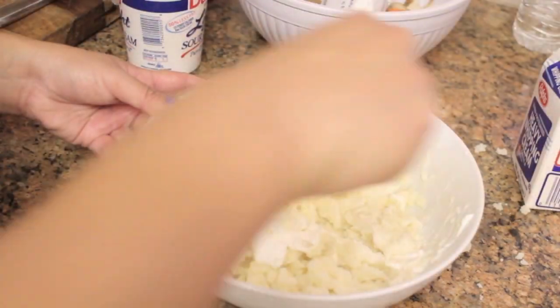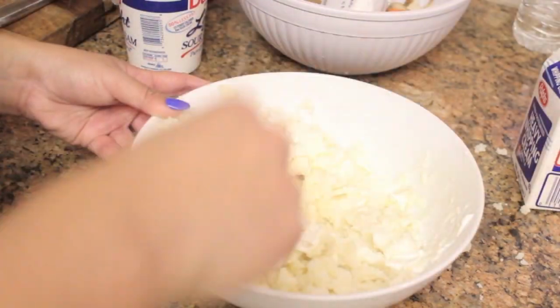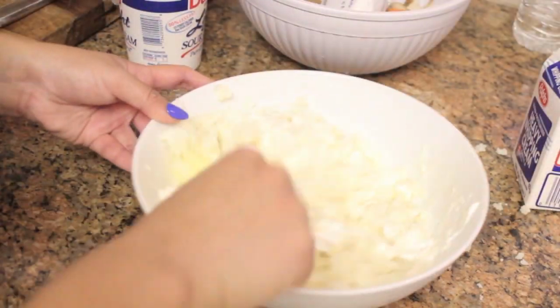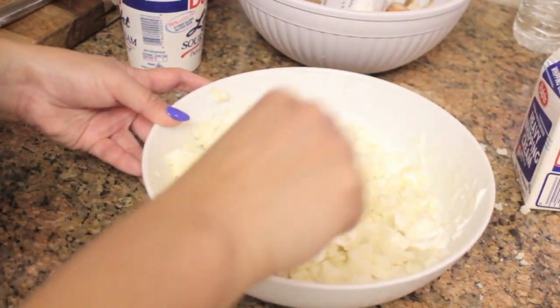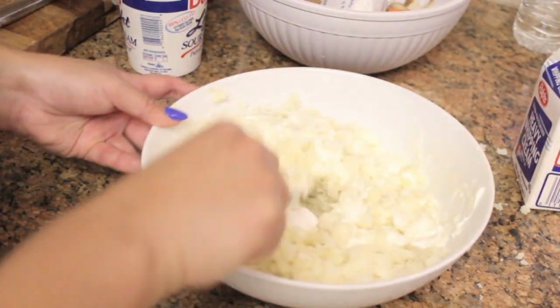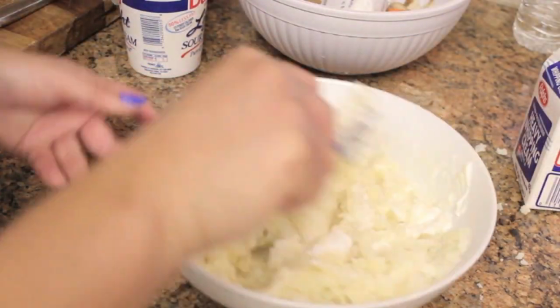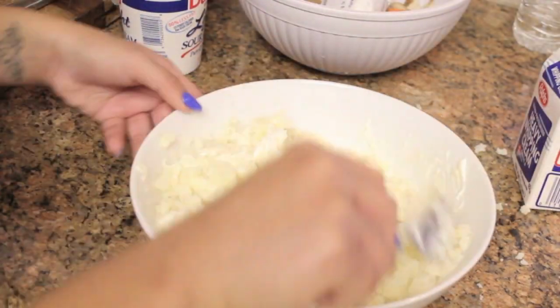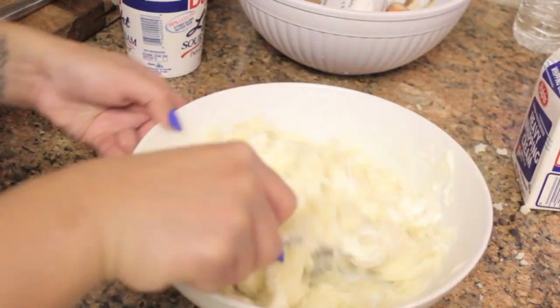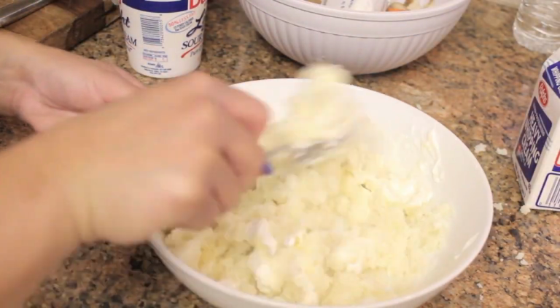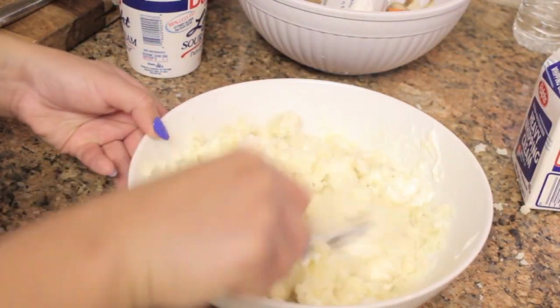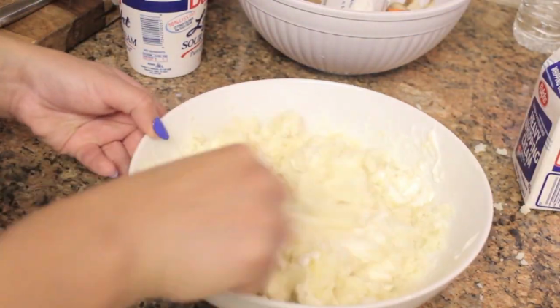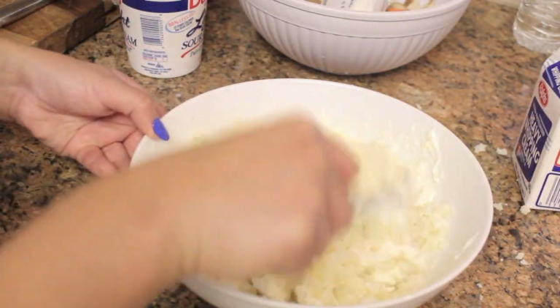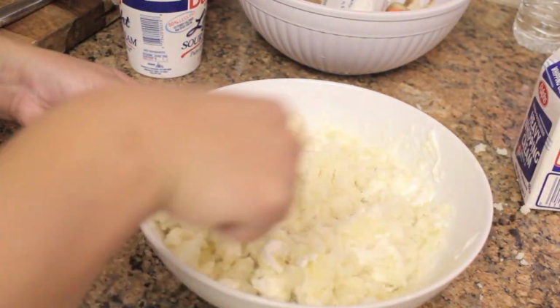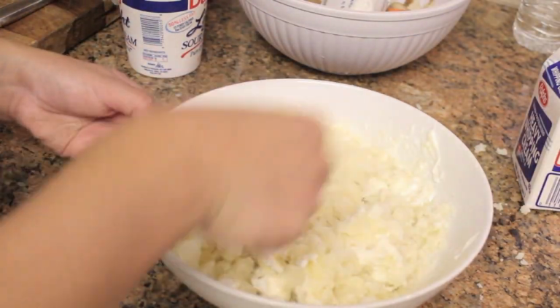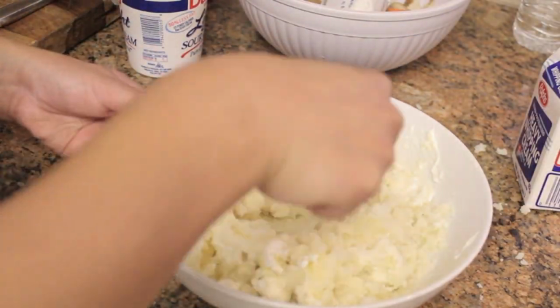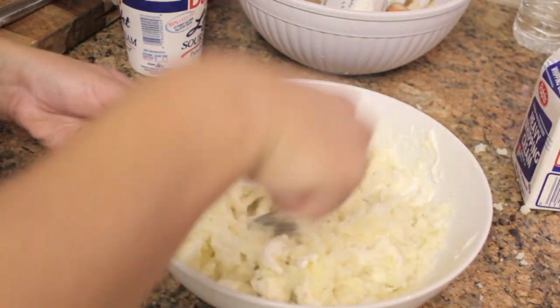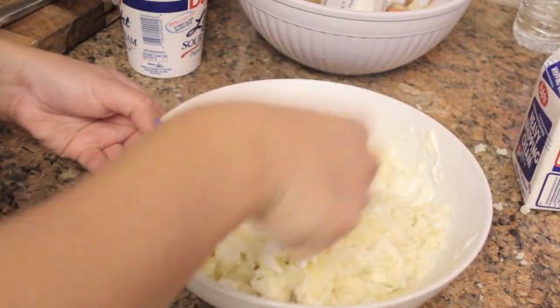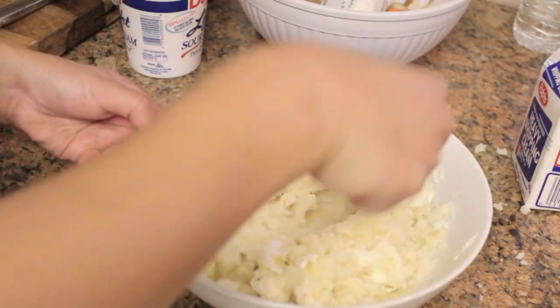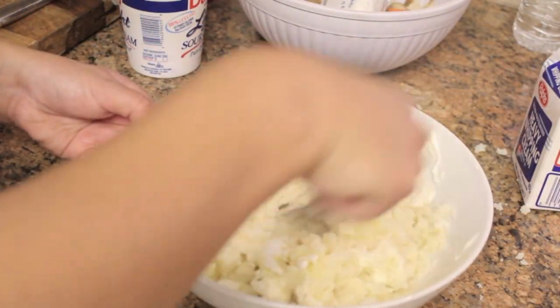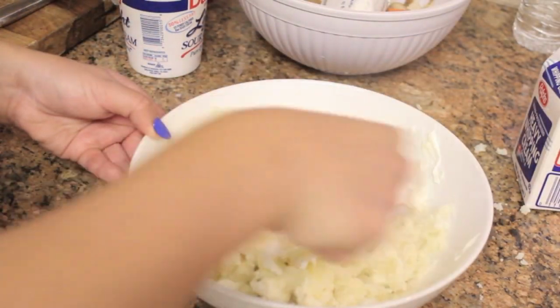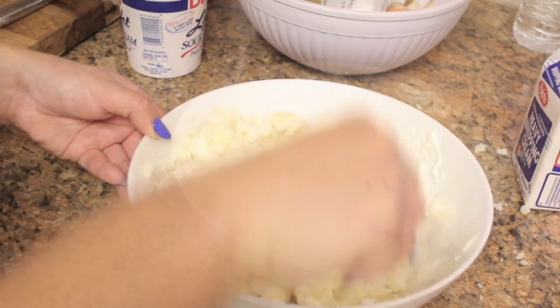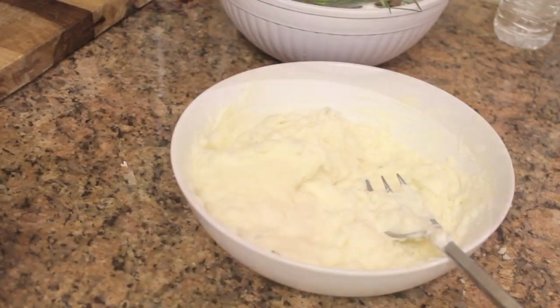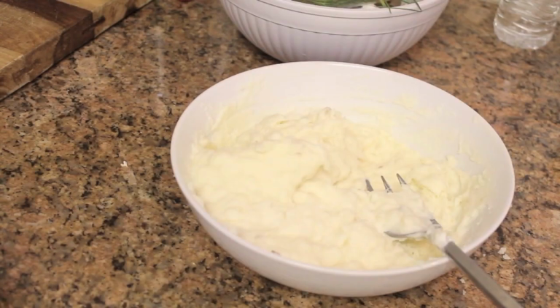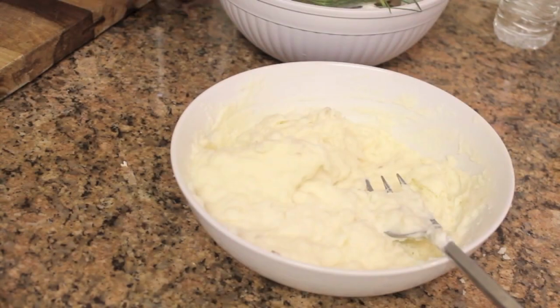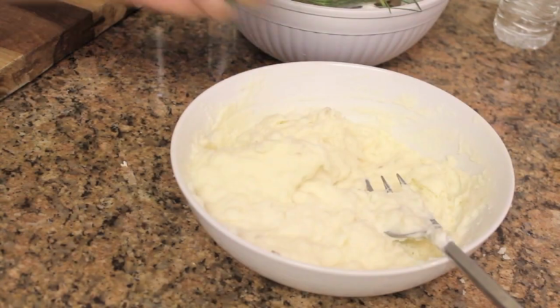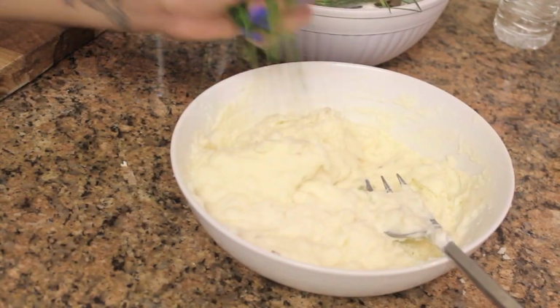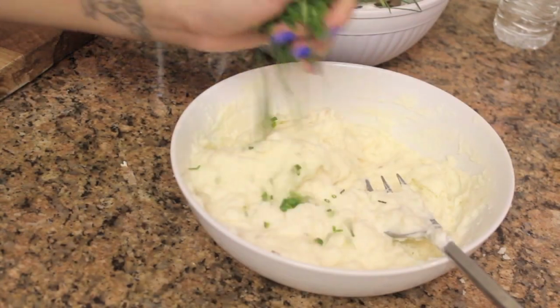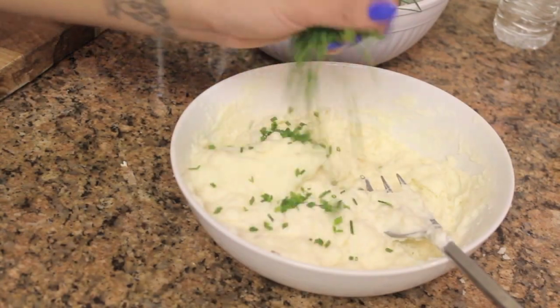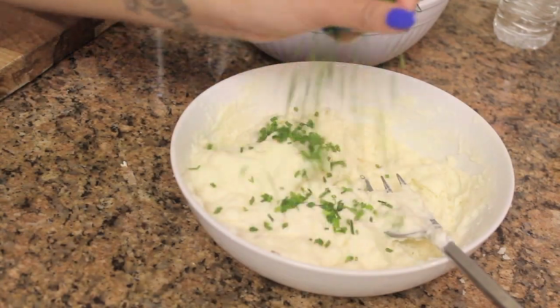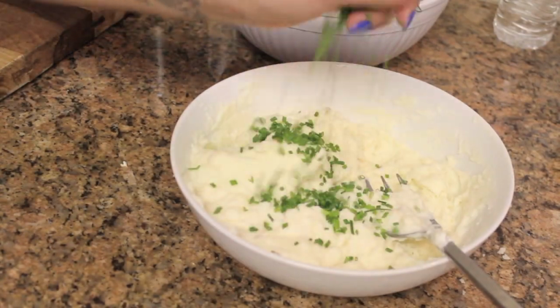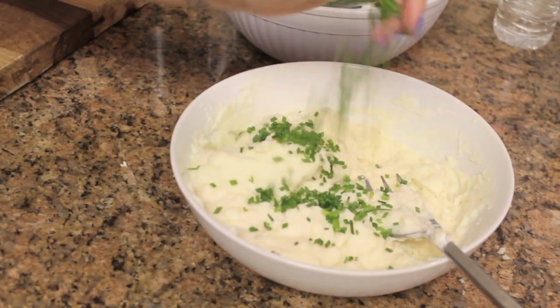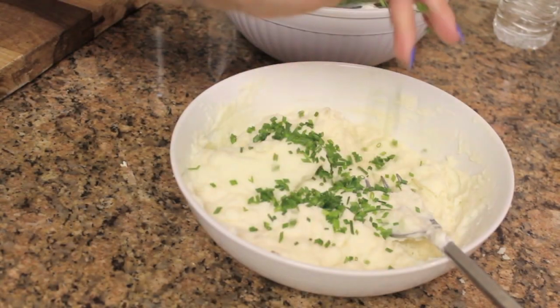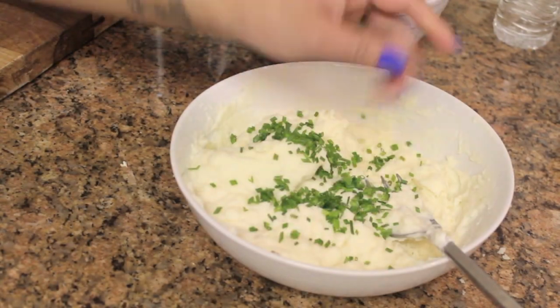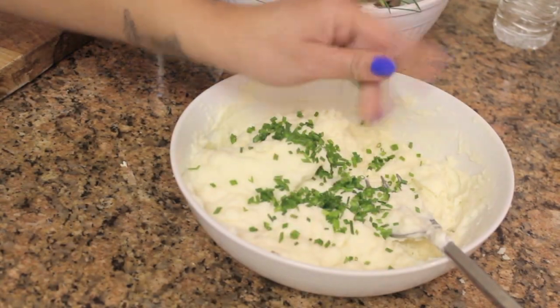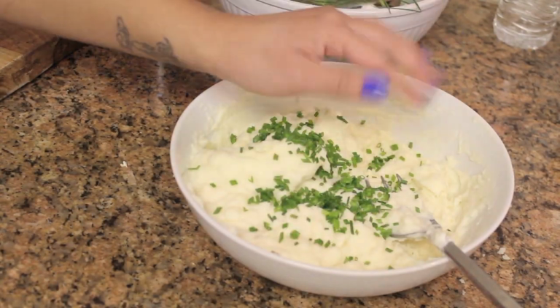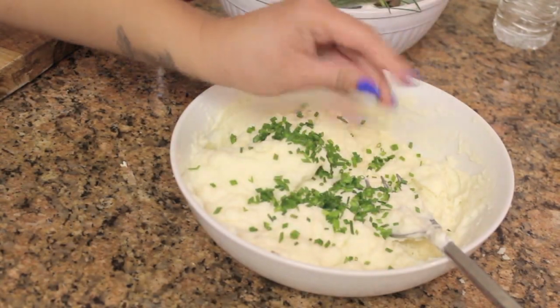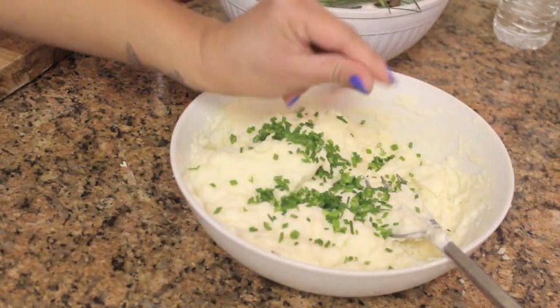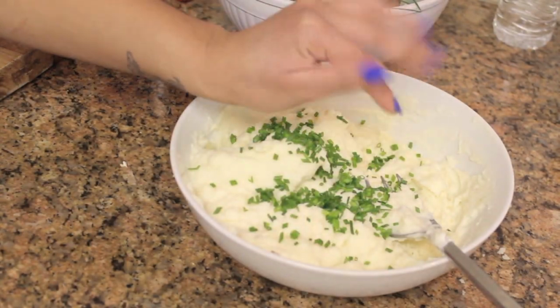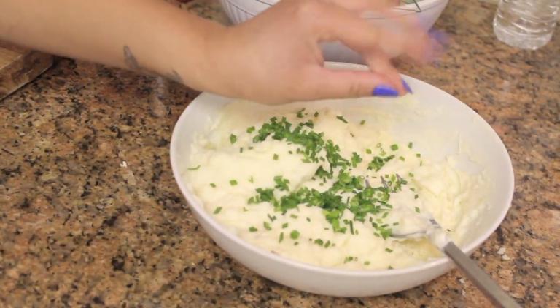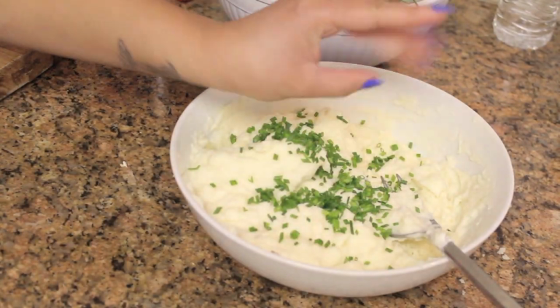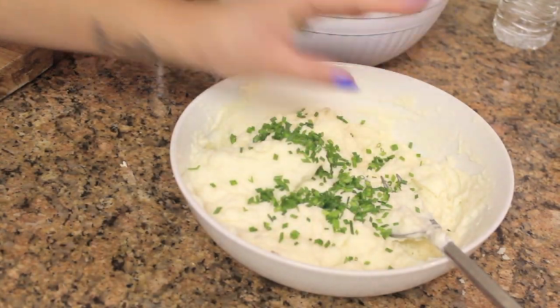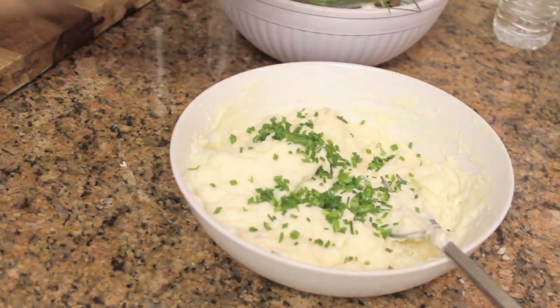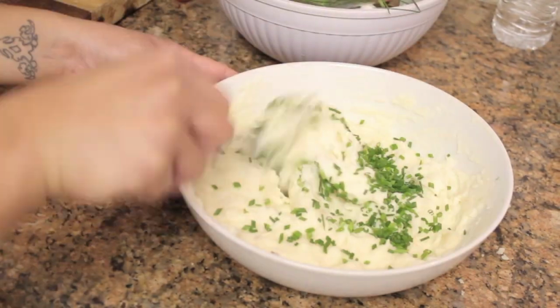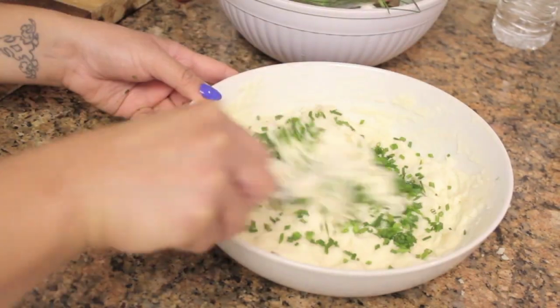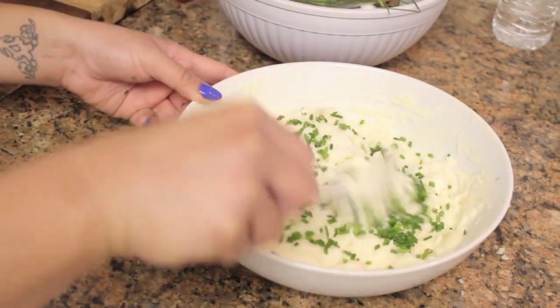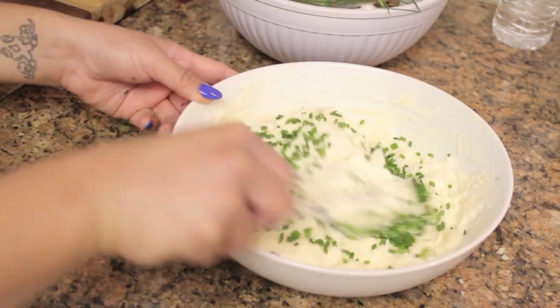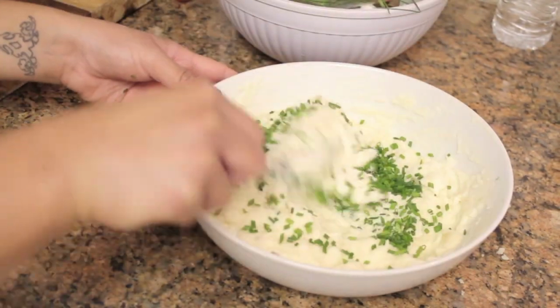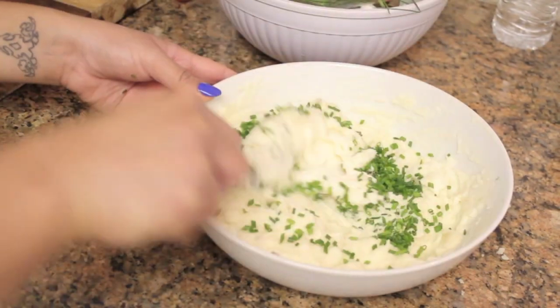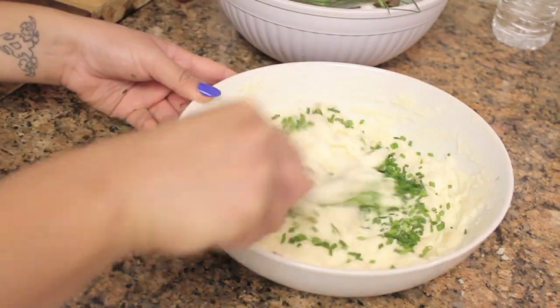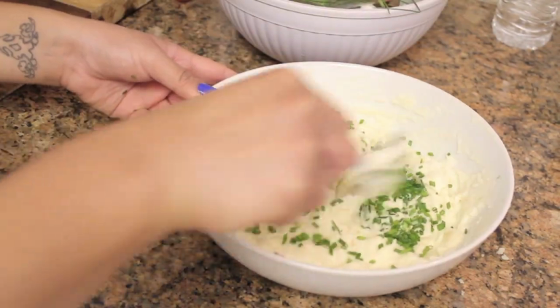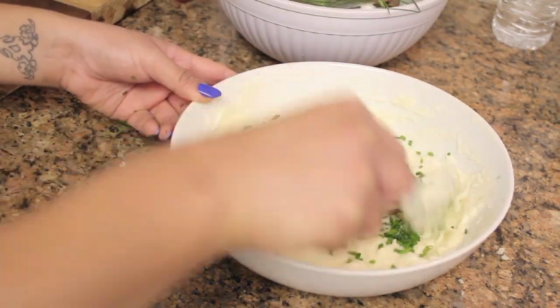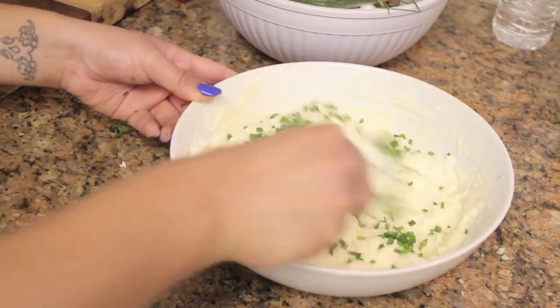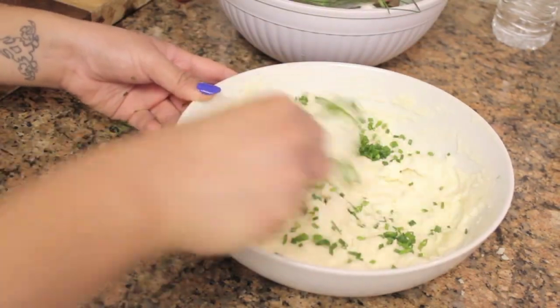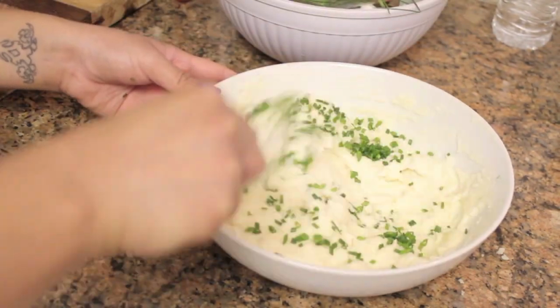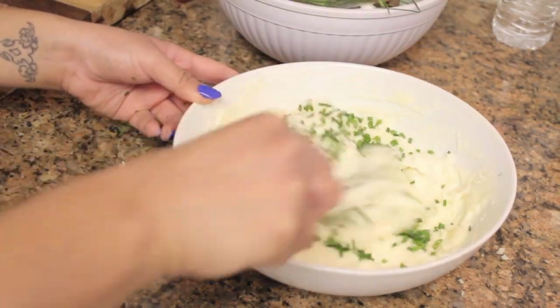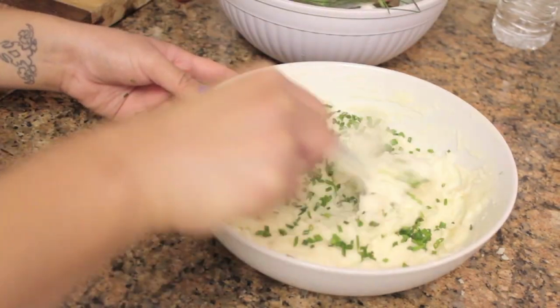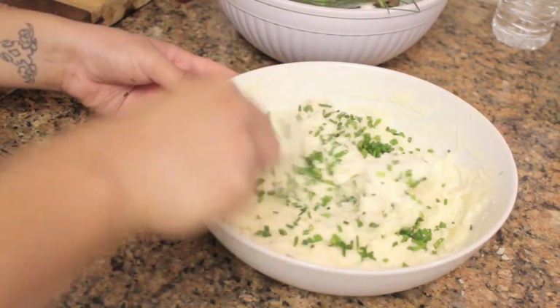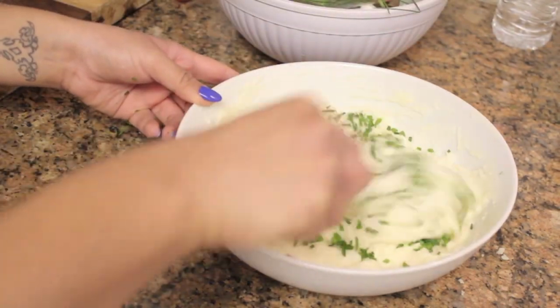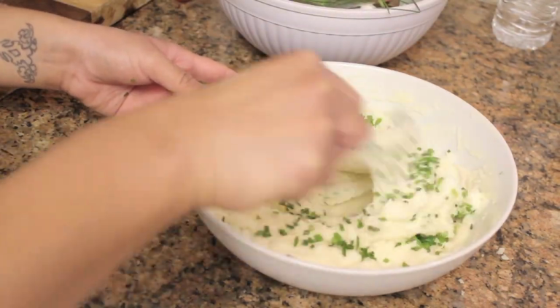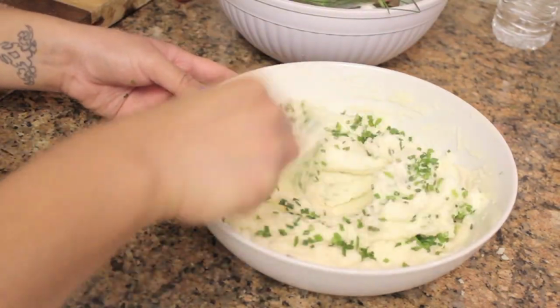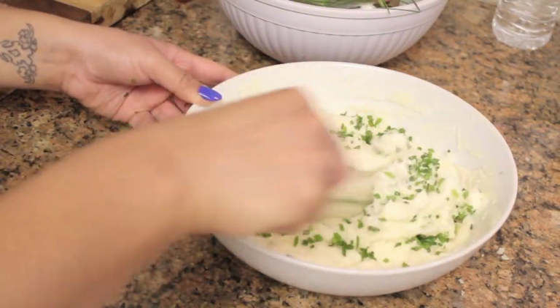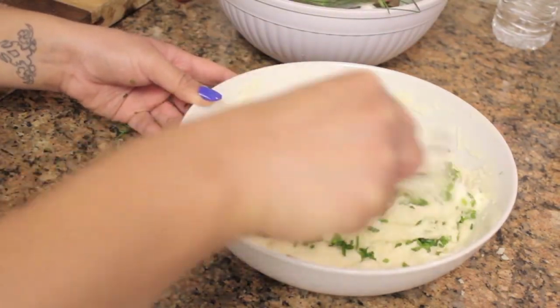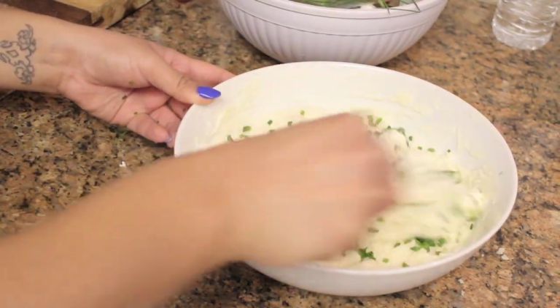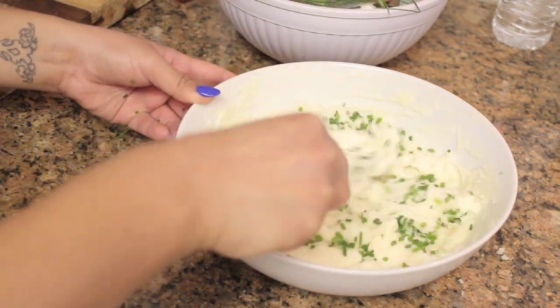Then we're going to add some cream, whip it up in there. And add the special chives. I love chives!